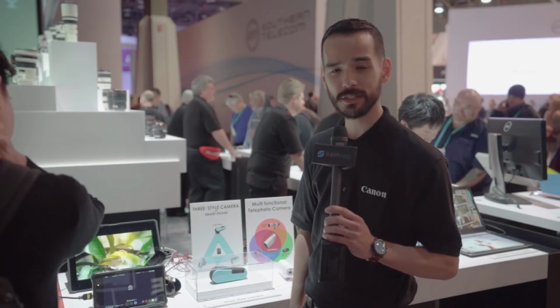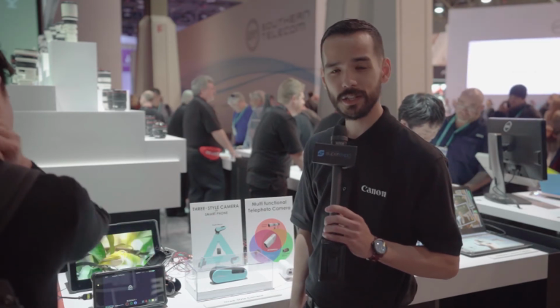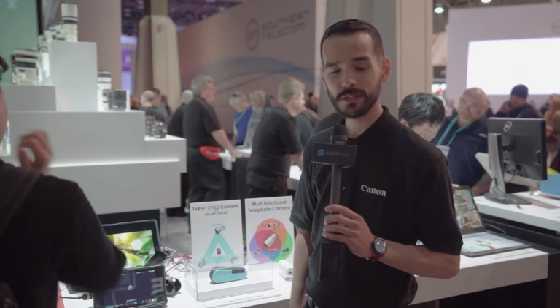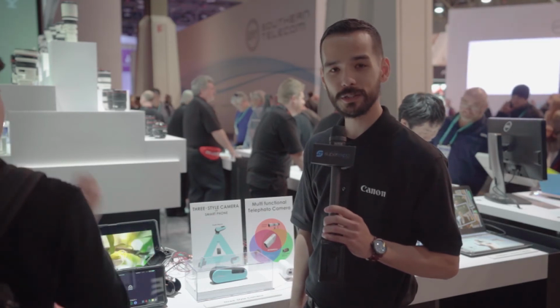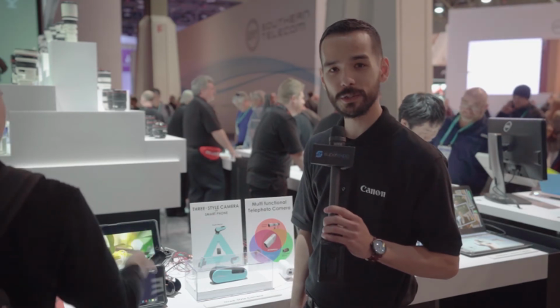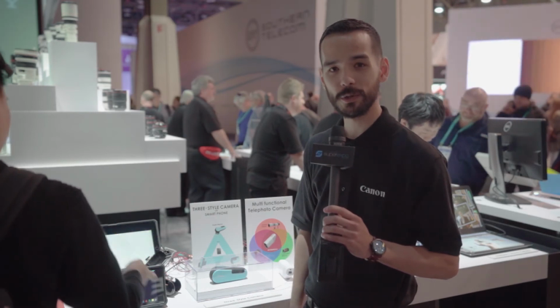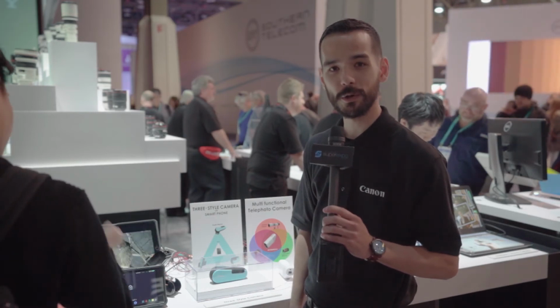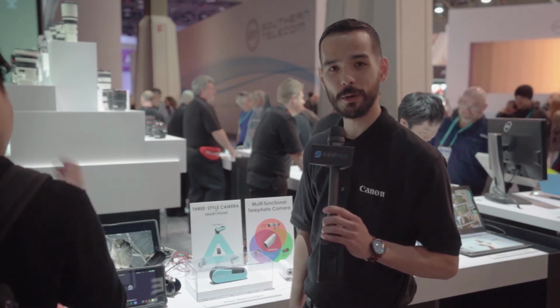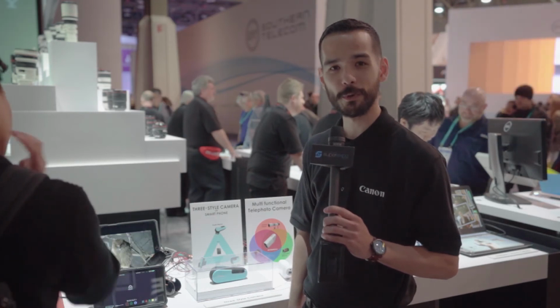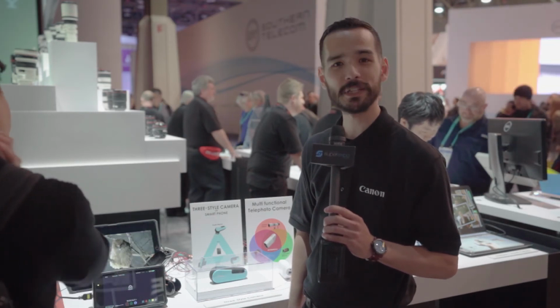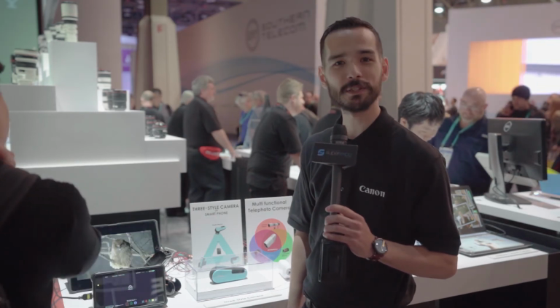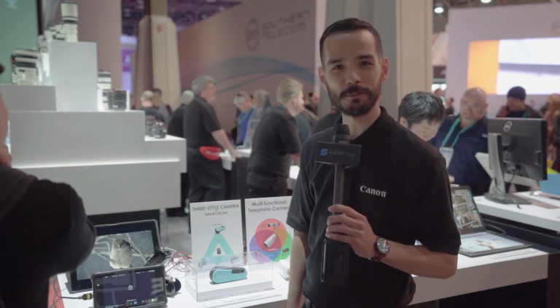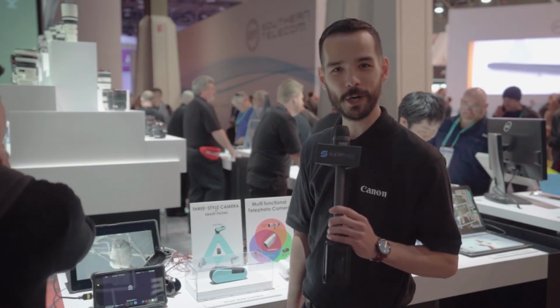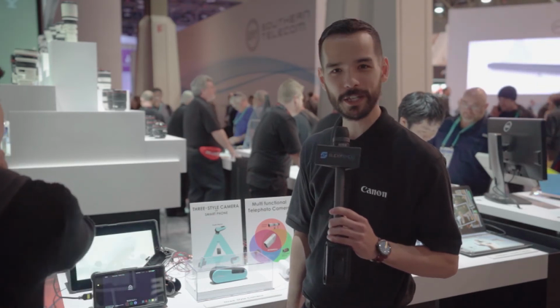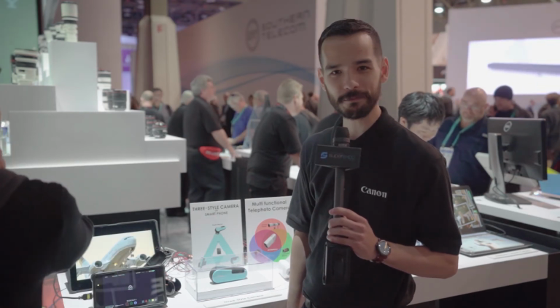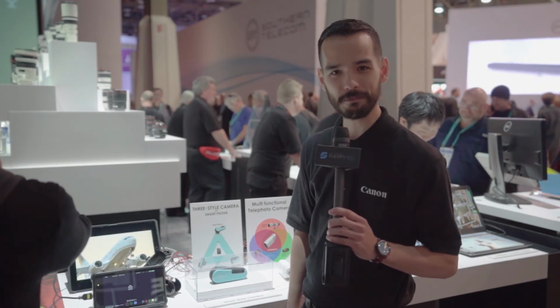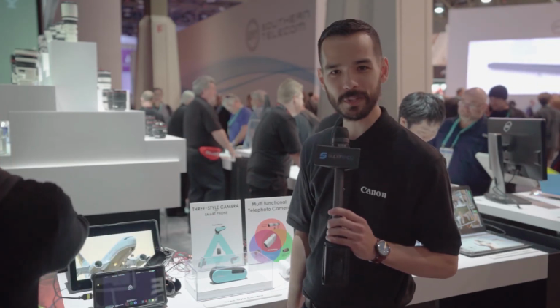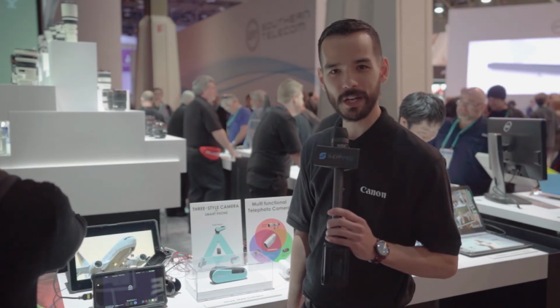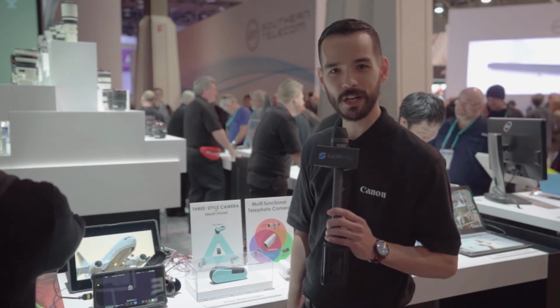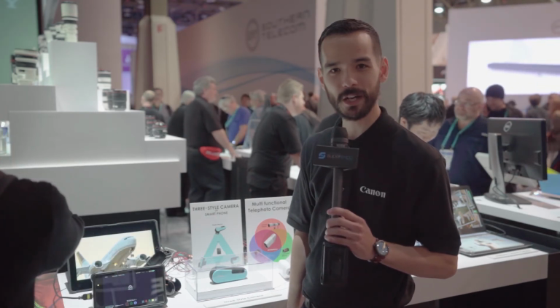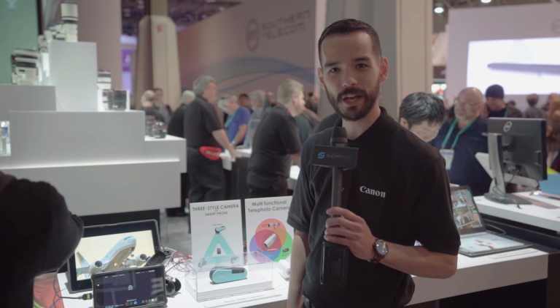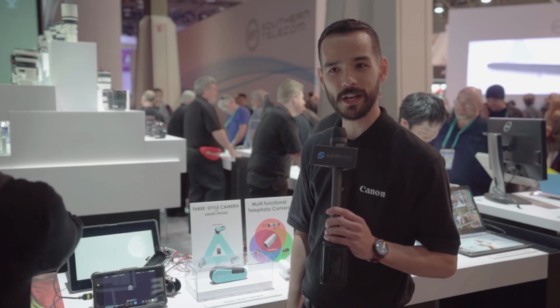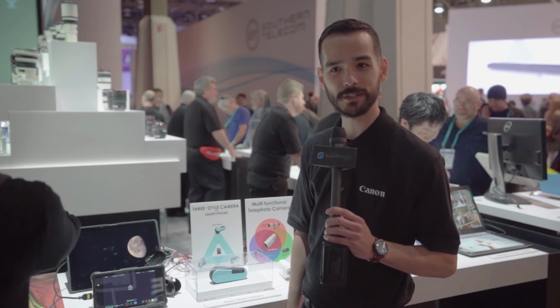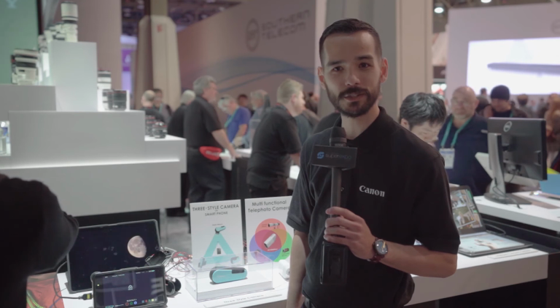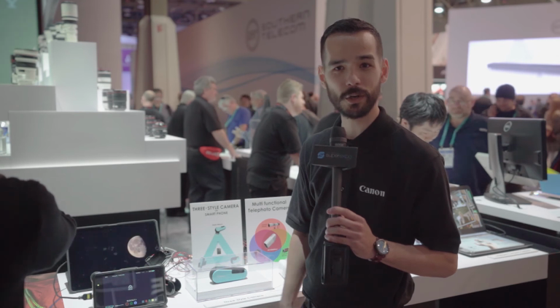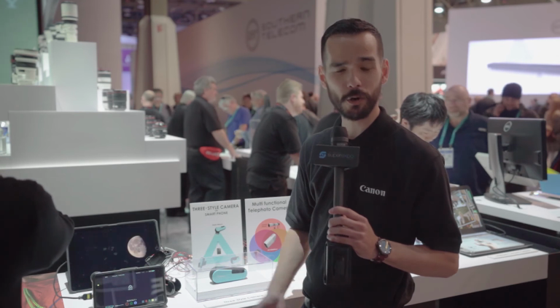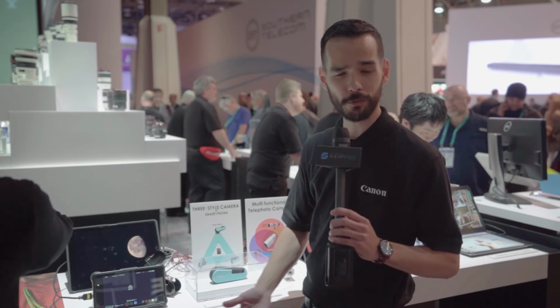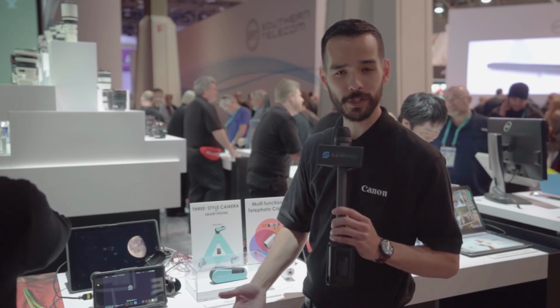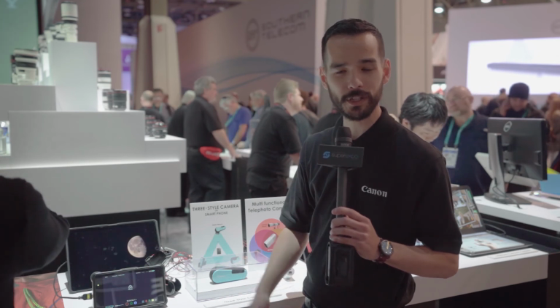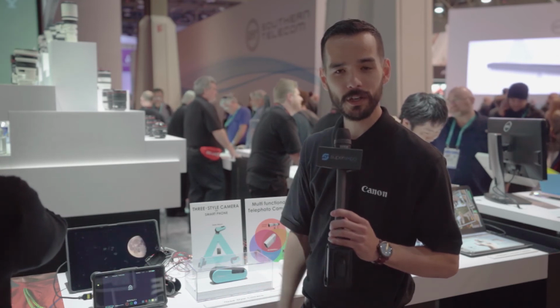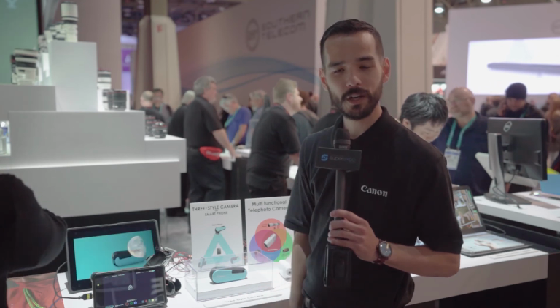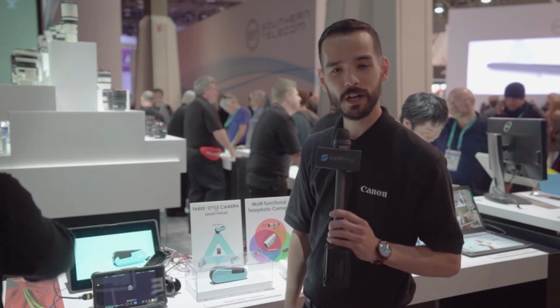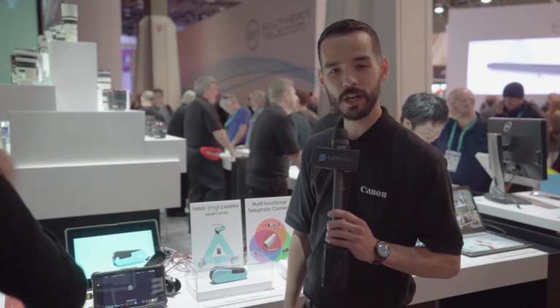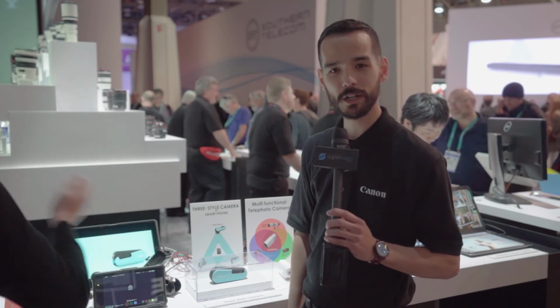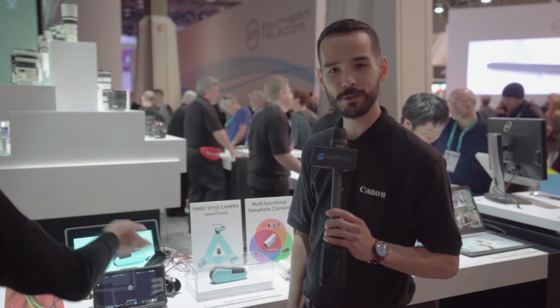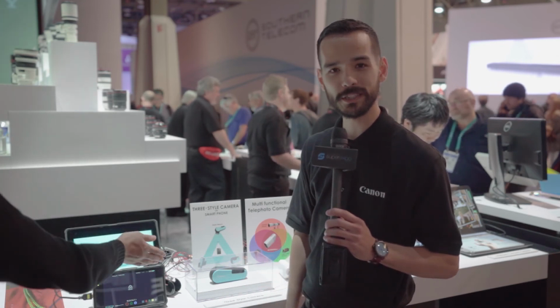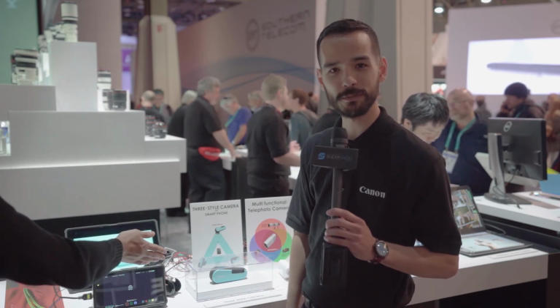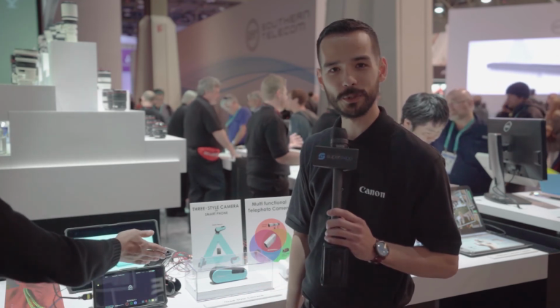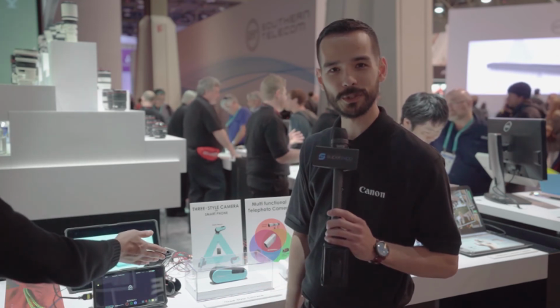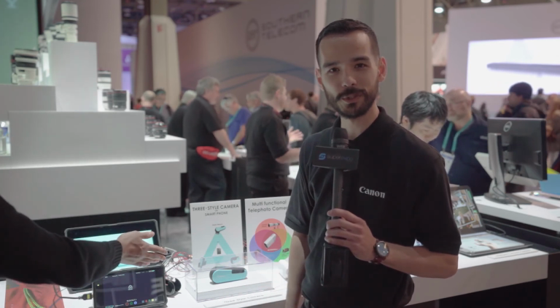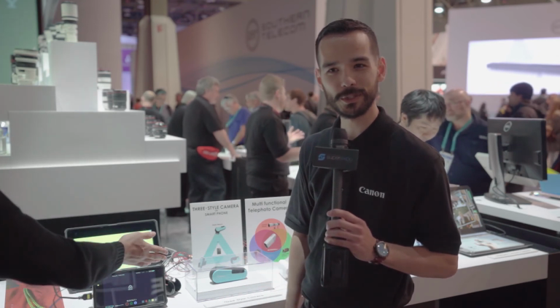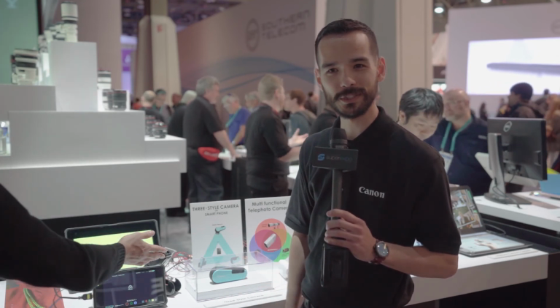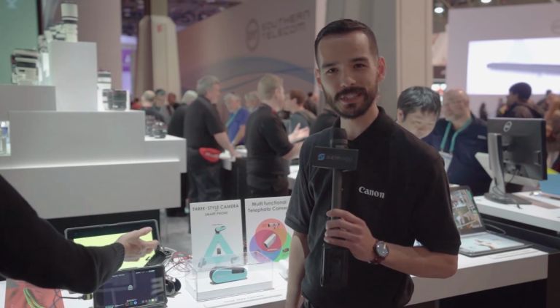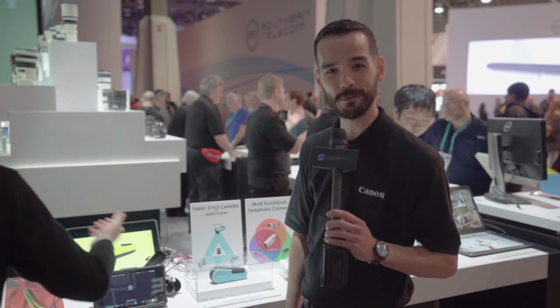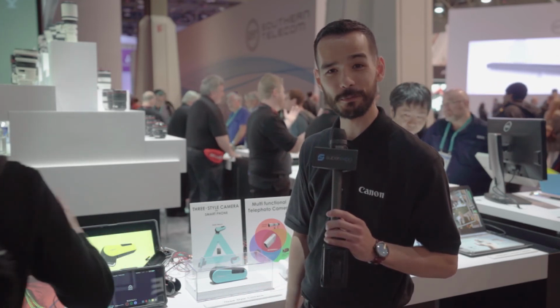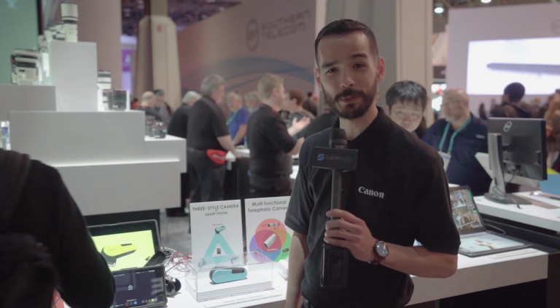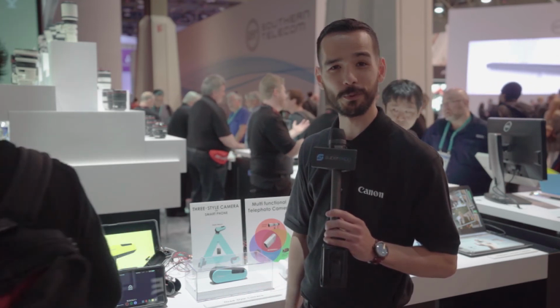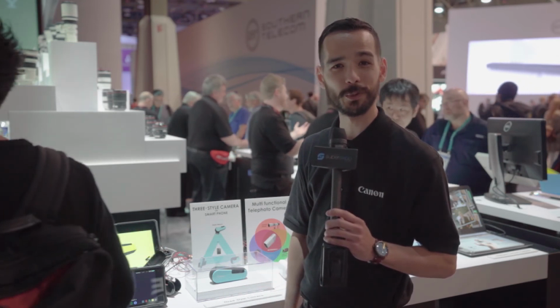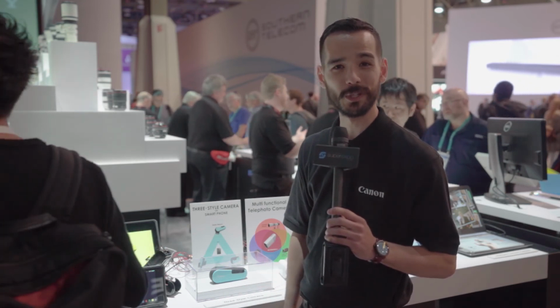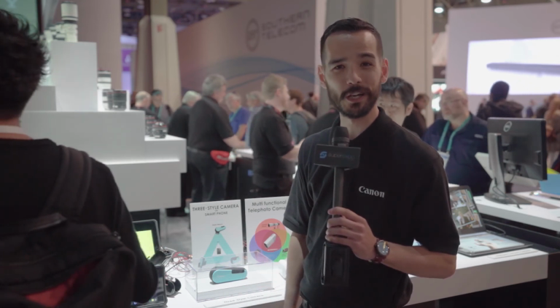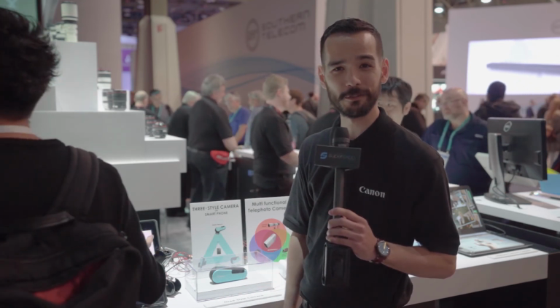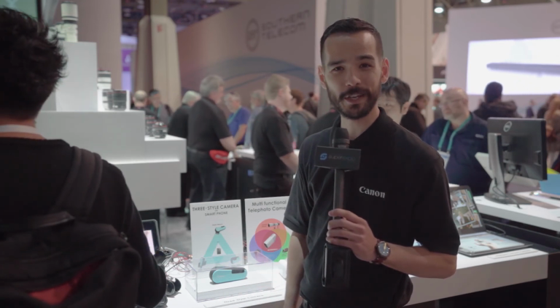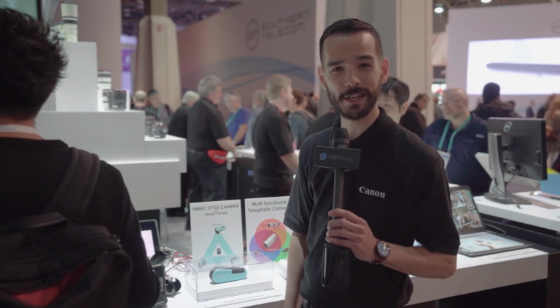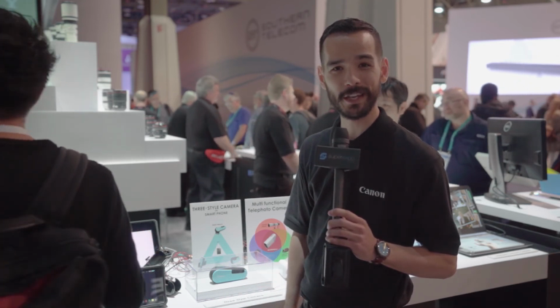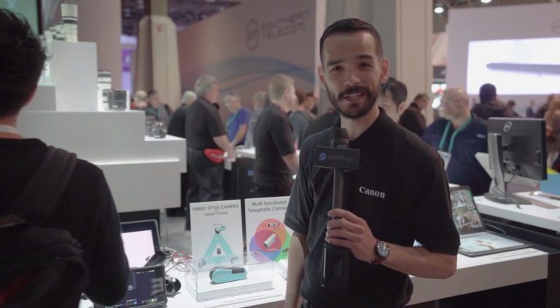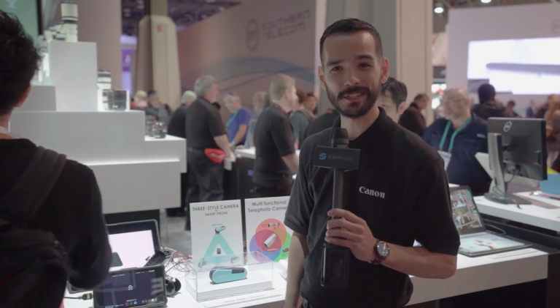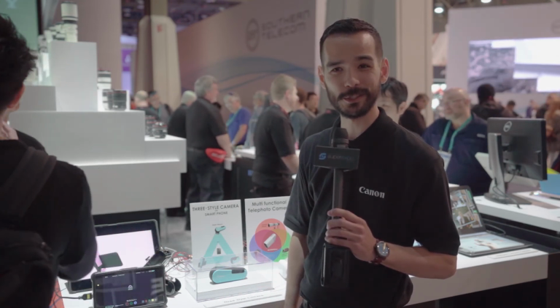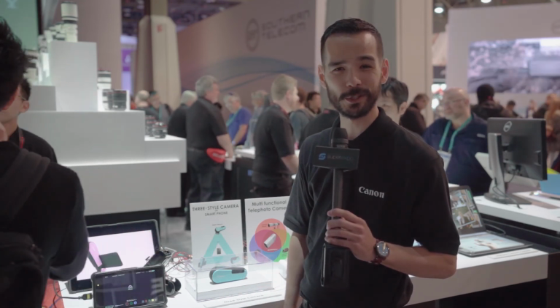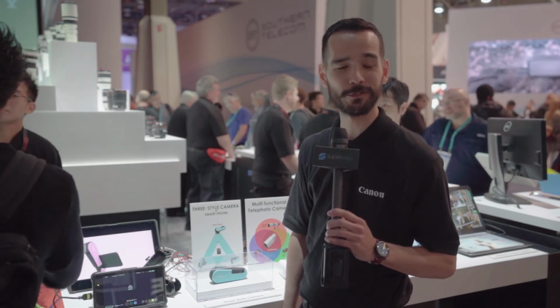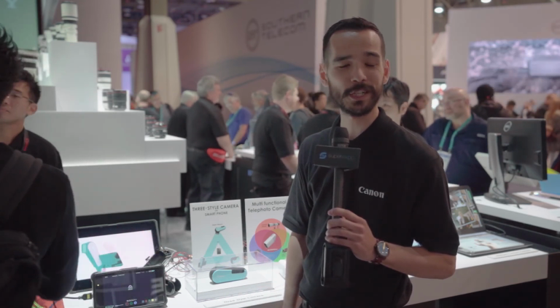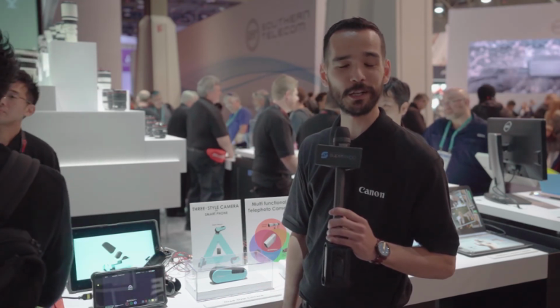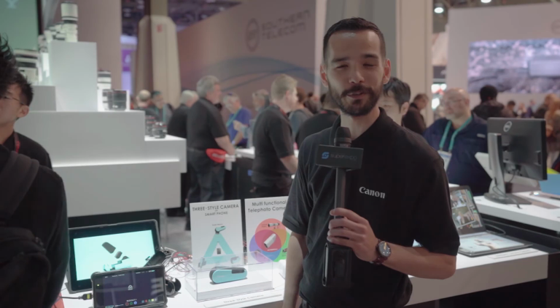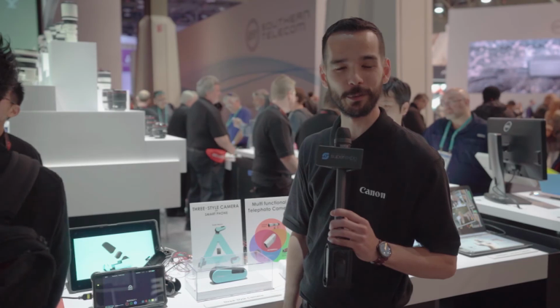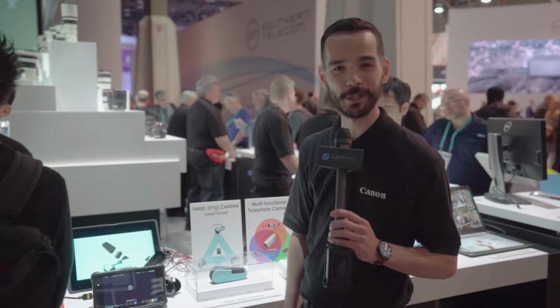We aim to bring them to the market and to hopefully create some new solutions that people will love and enjoy photography with.